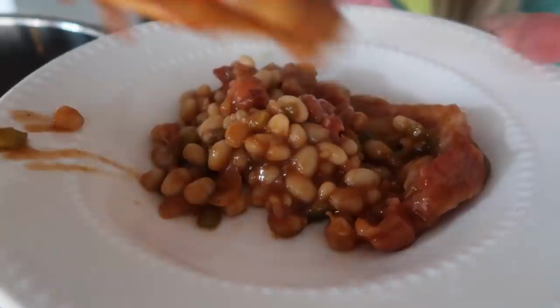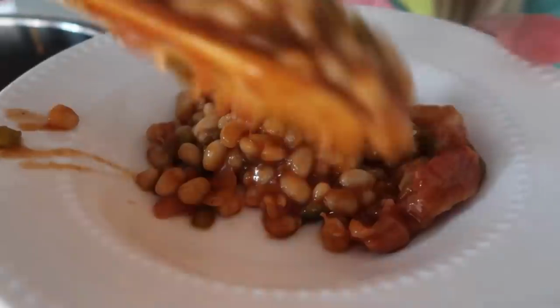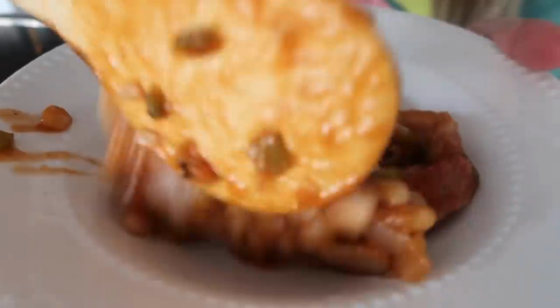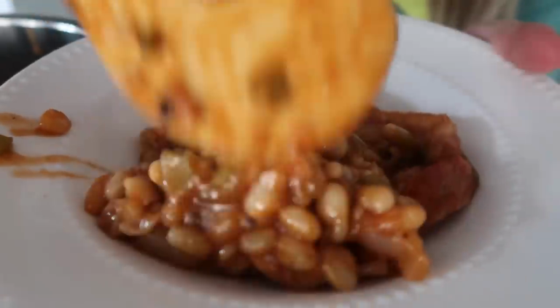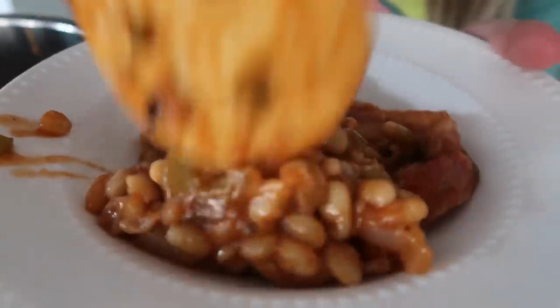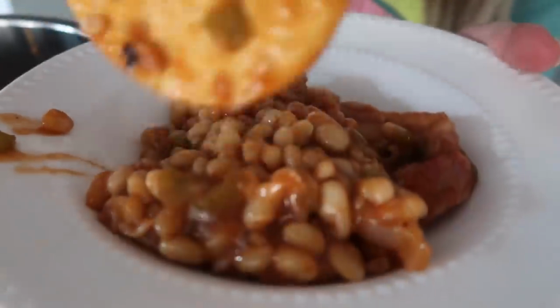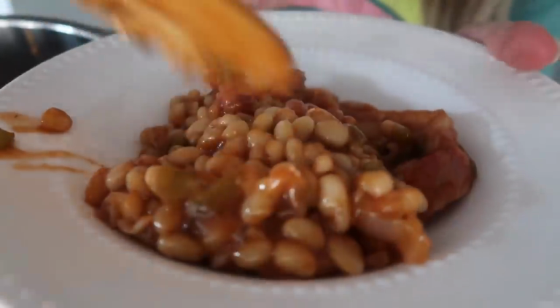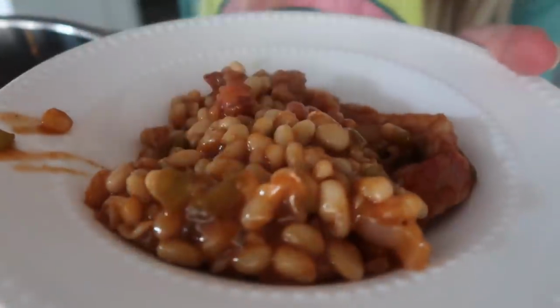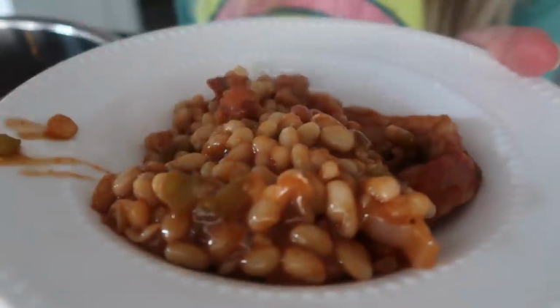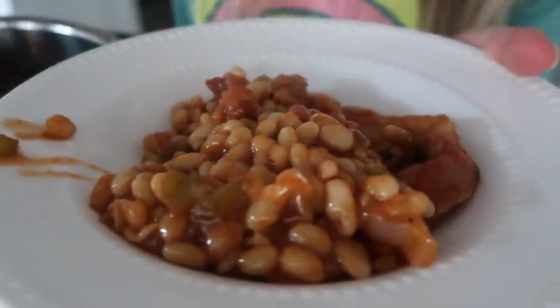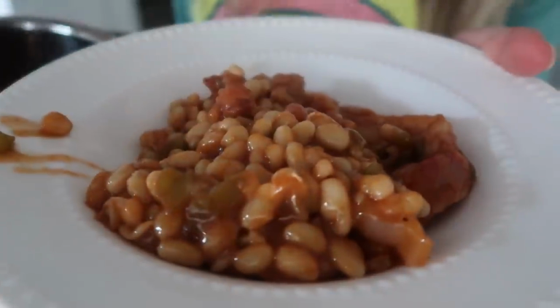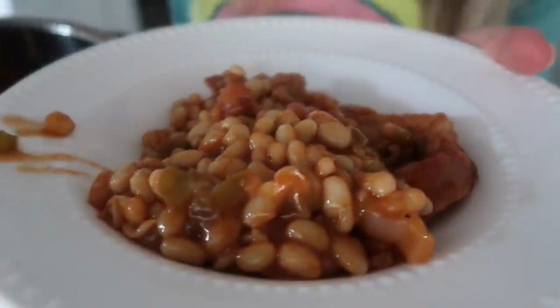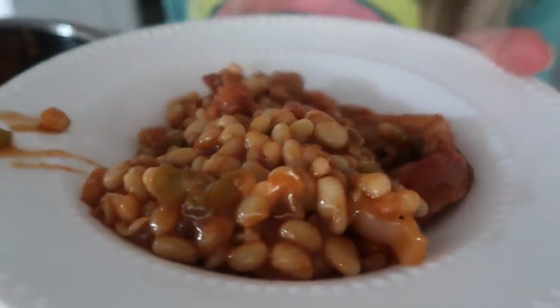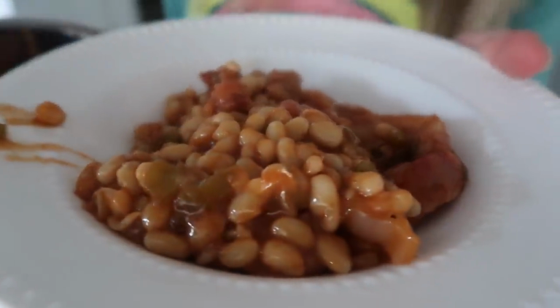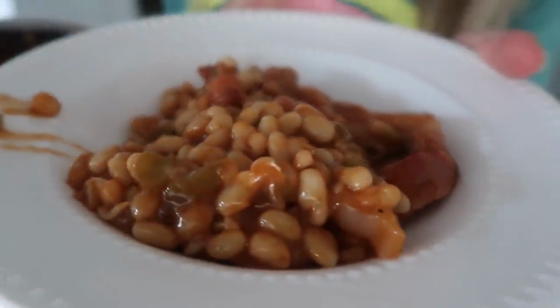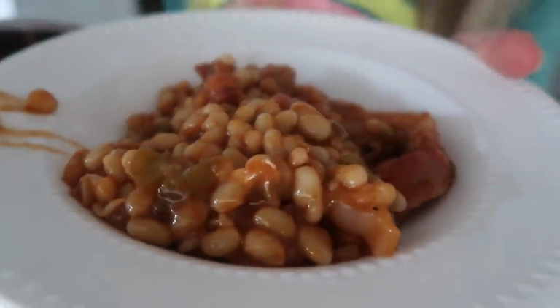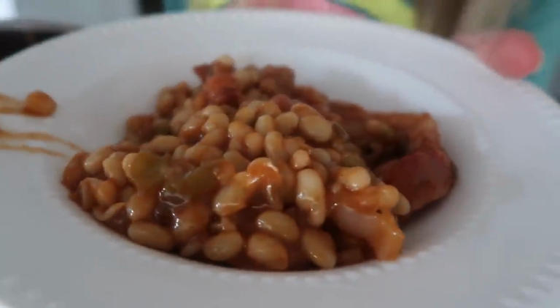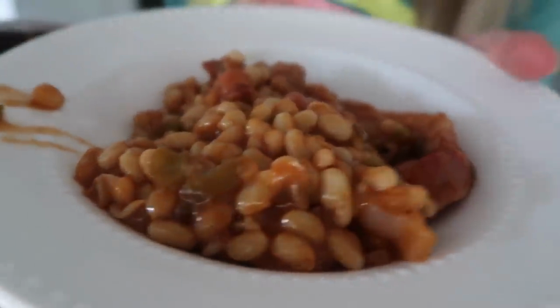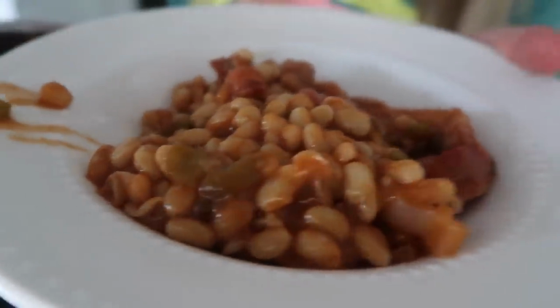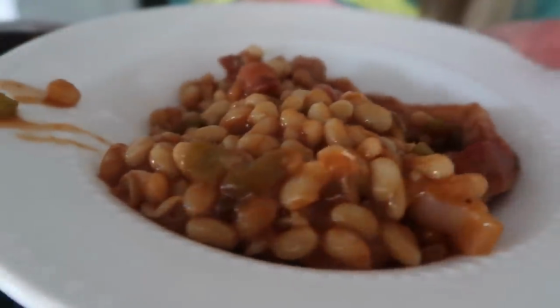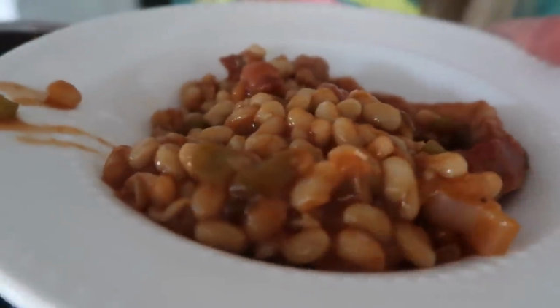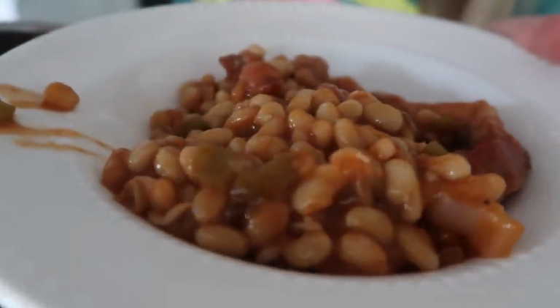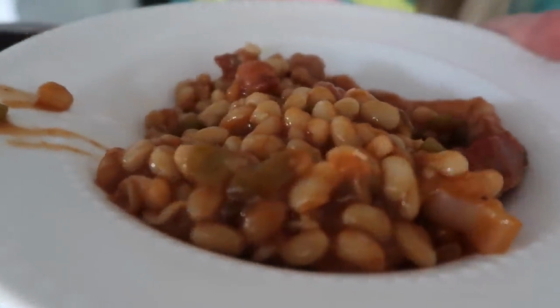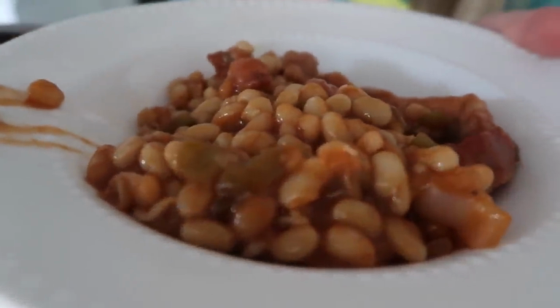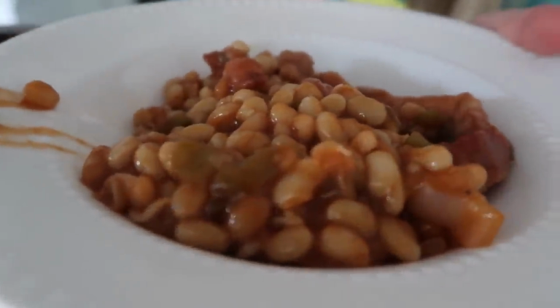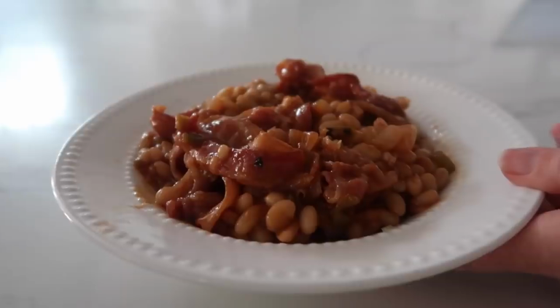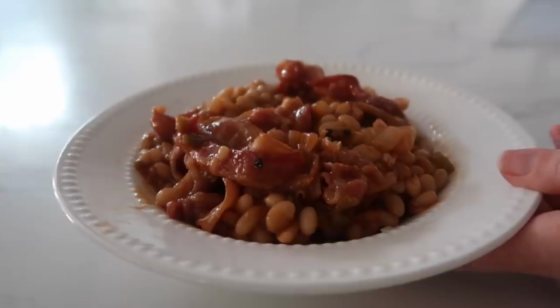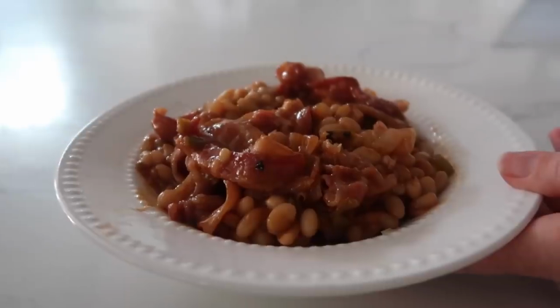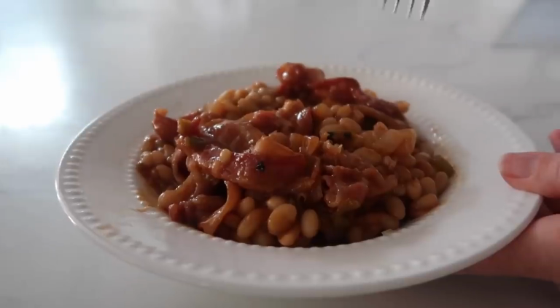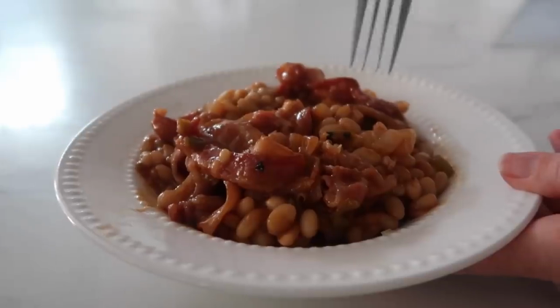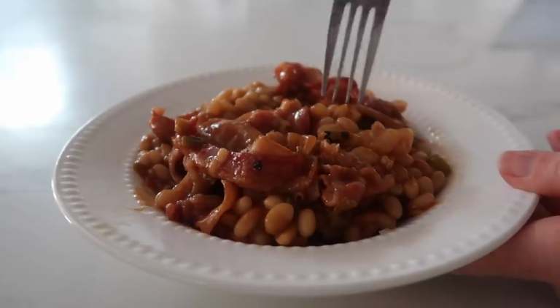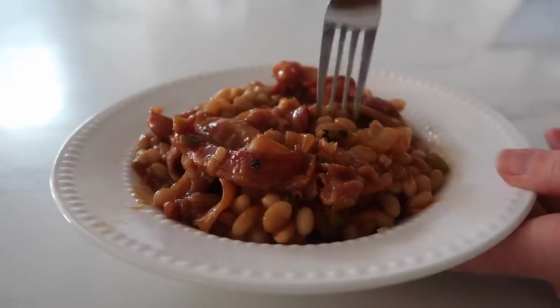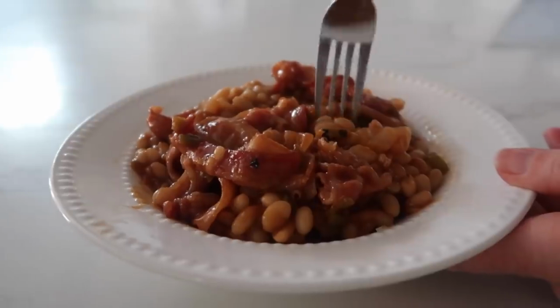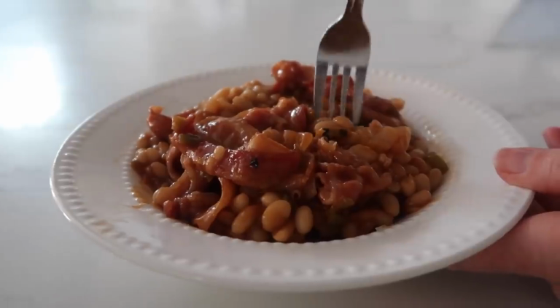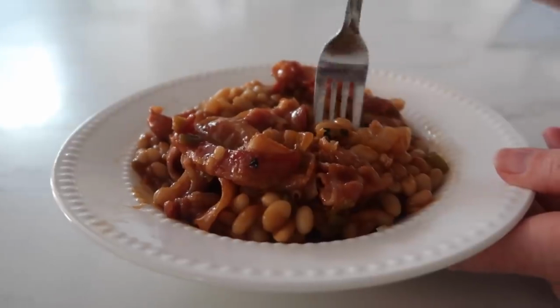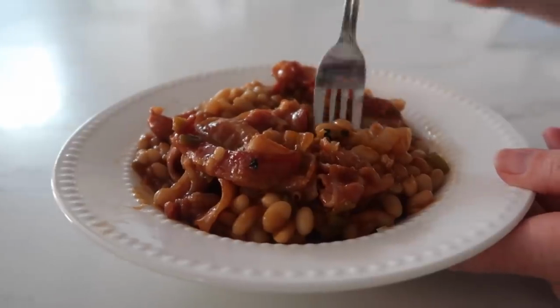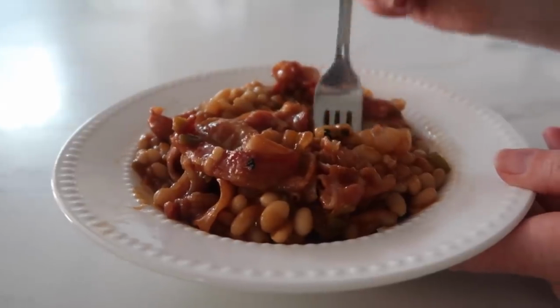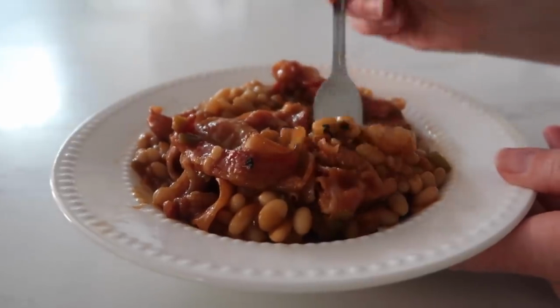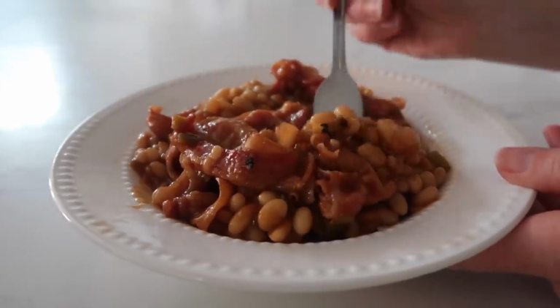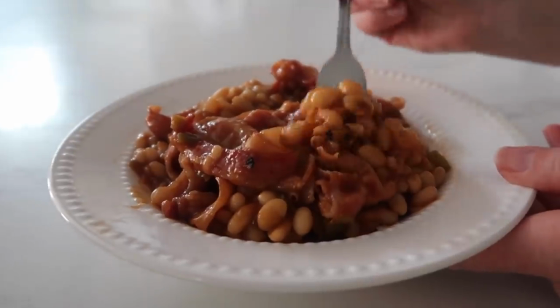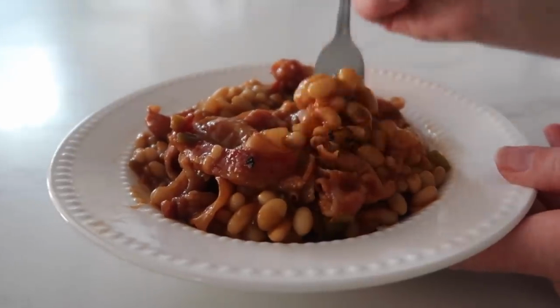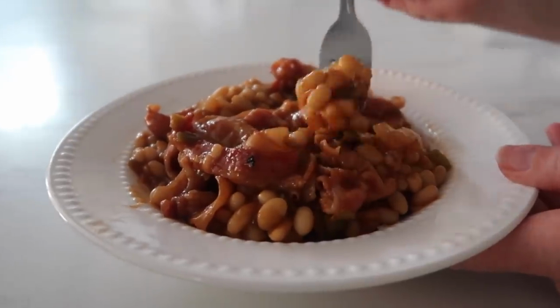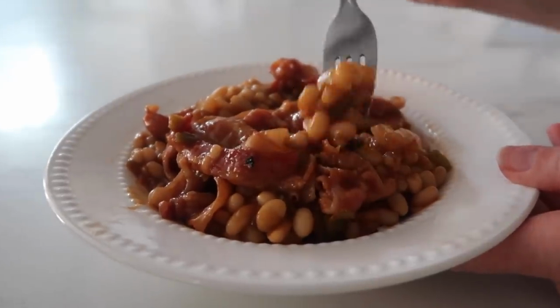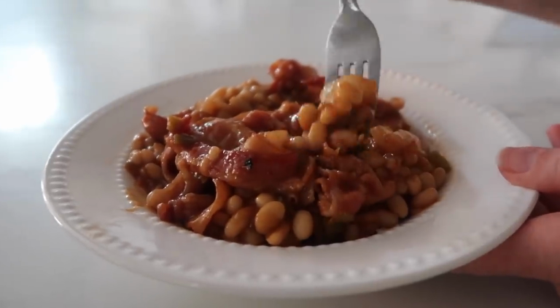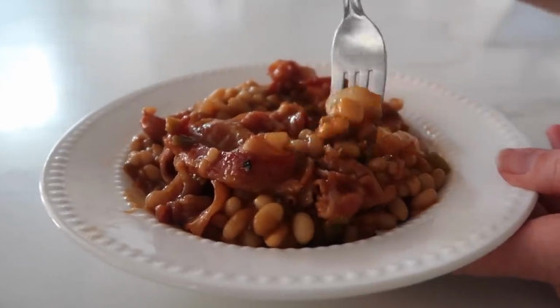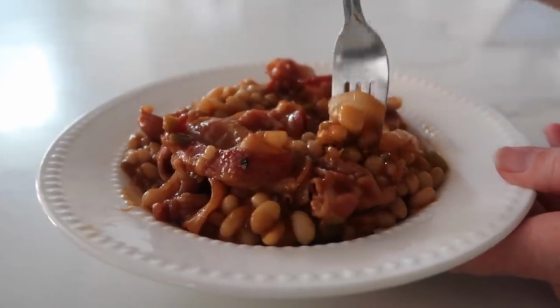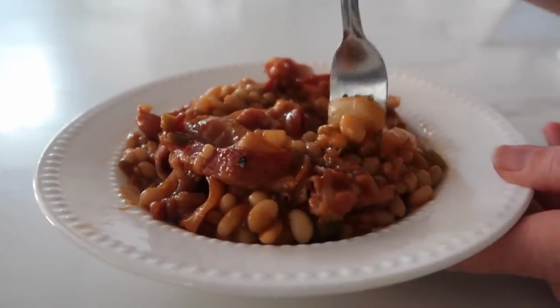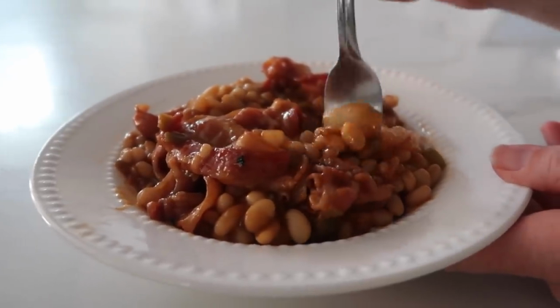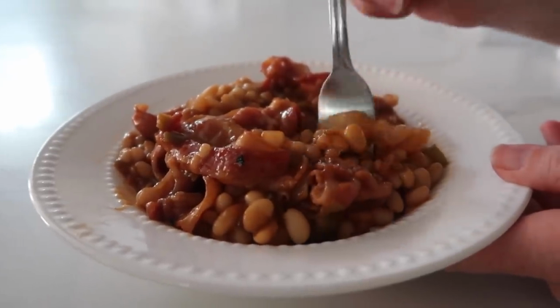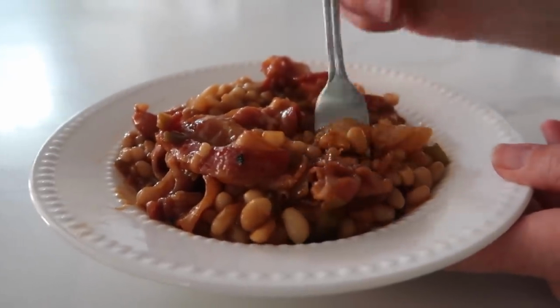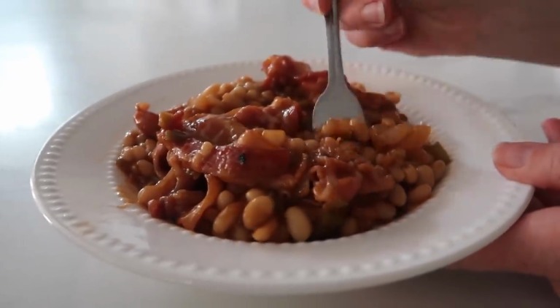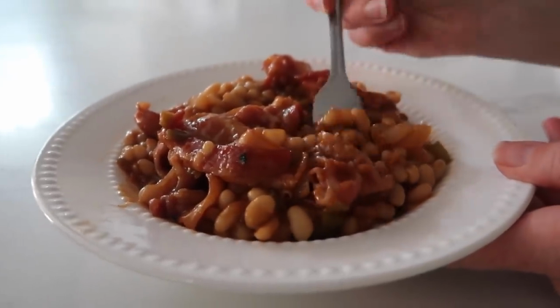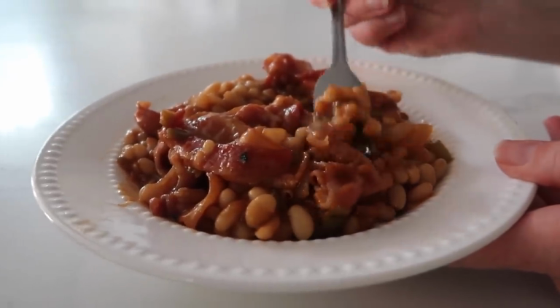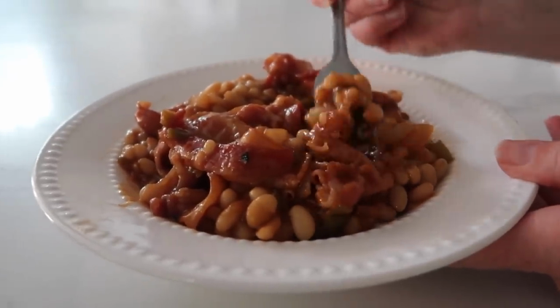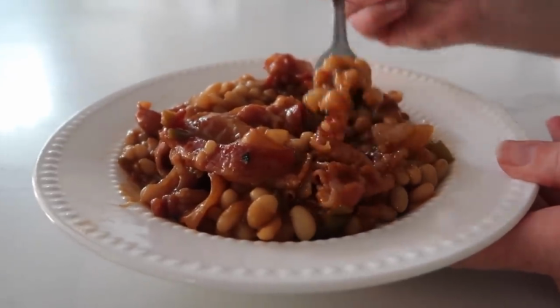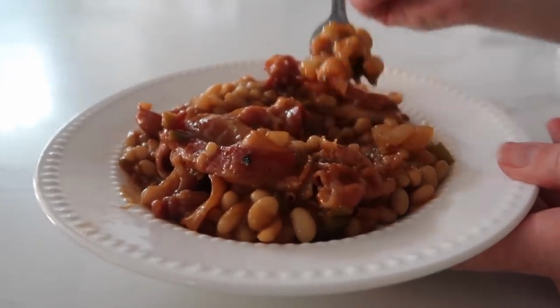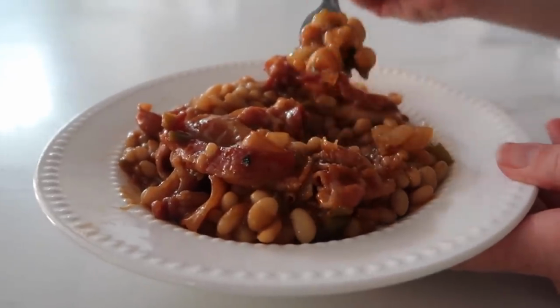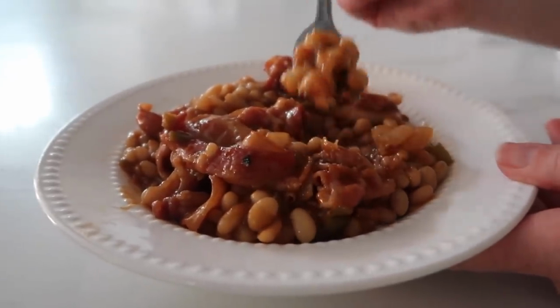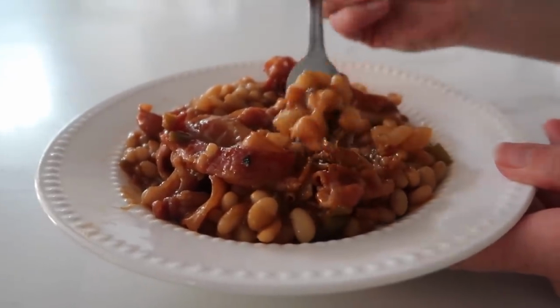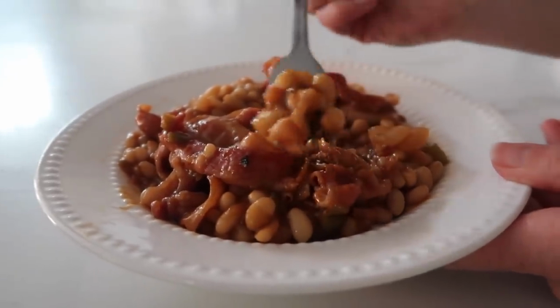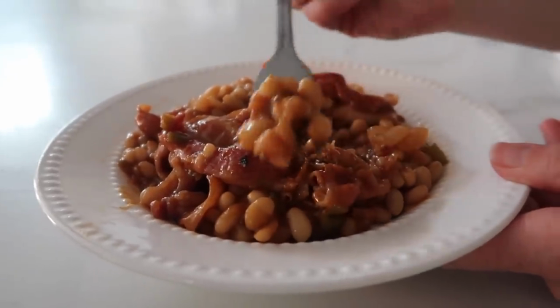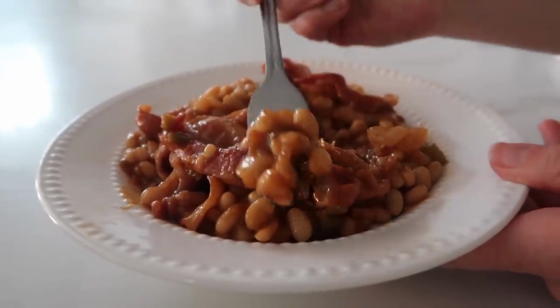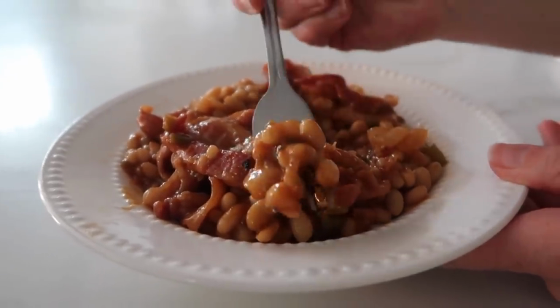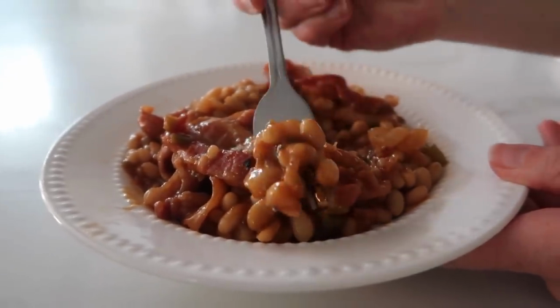Now it's just time to serve it. All right, now my favorite part — time to eat.